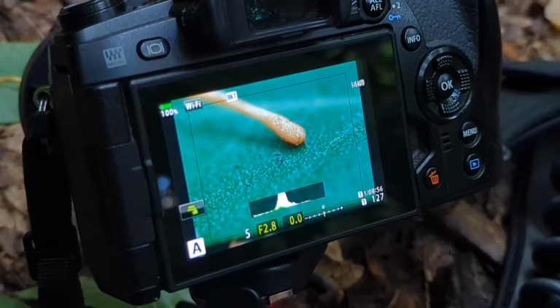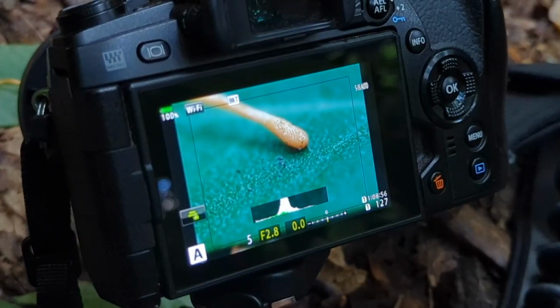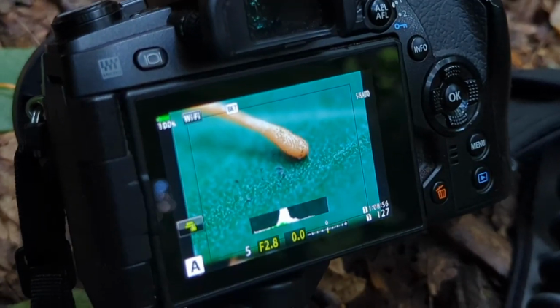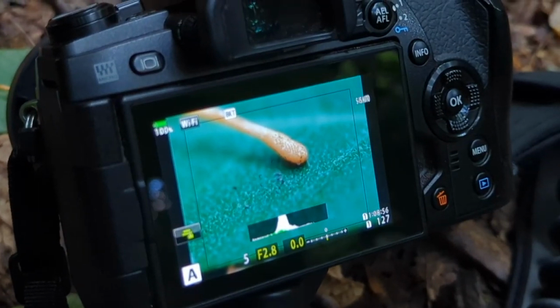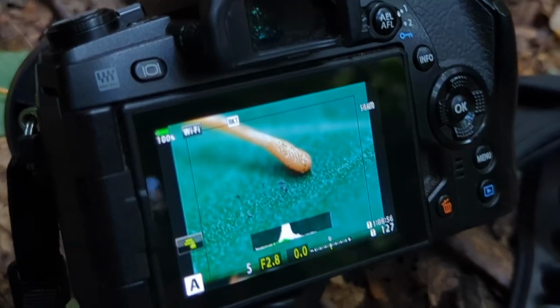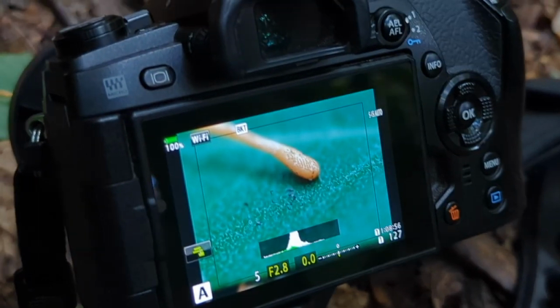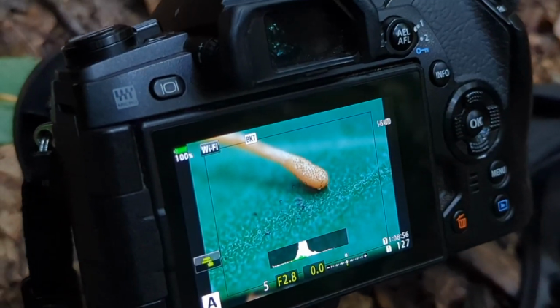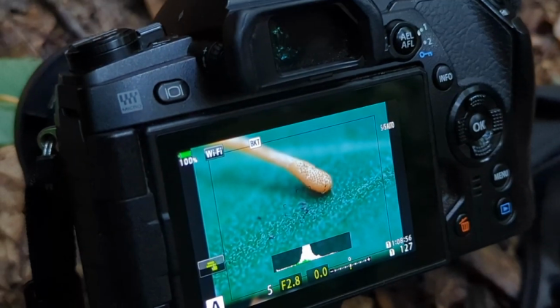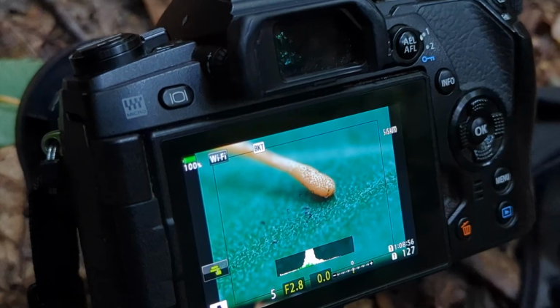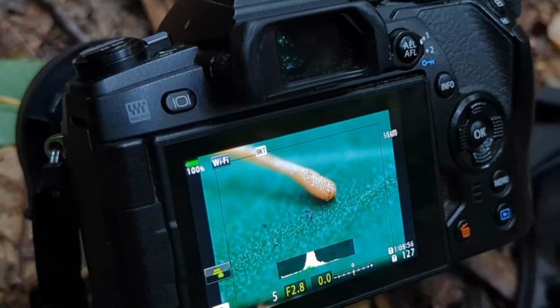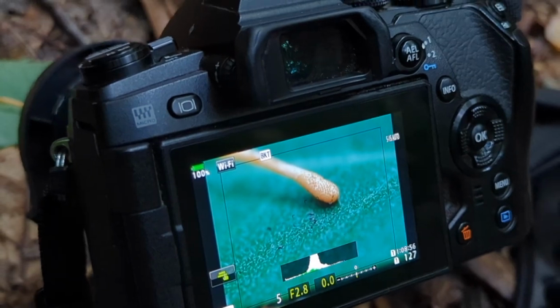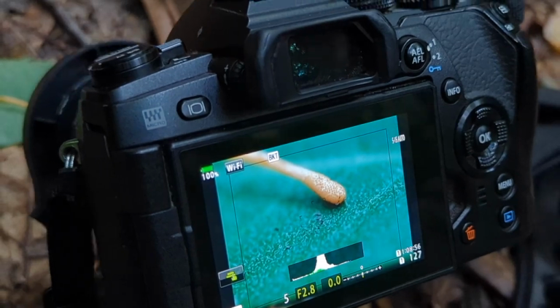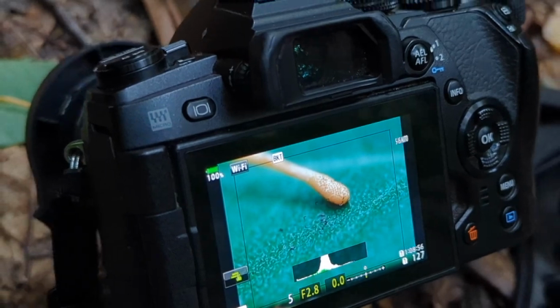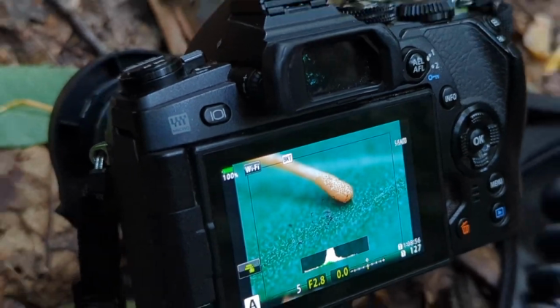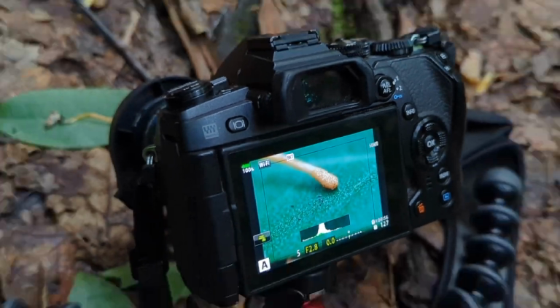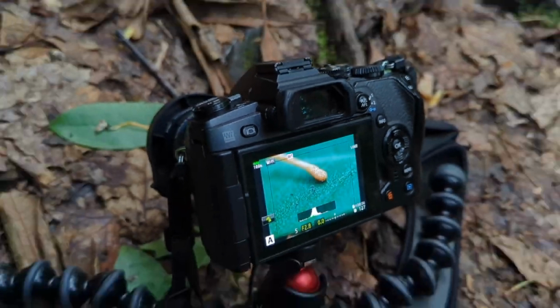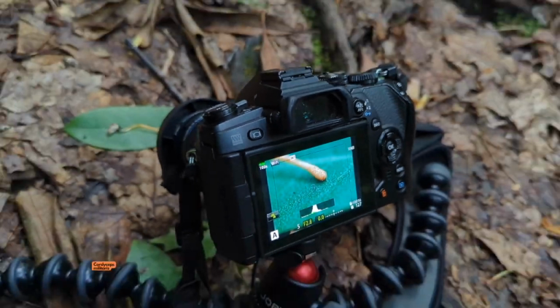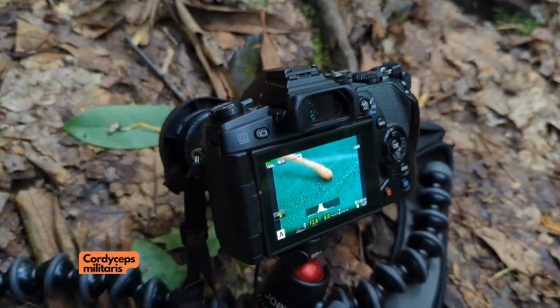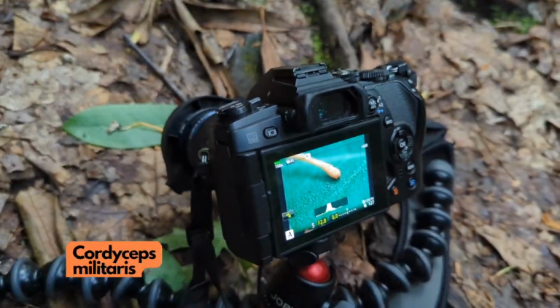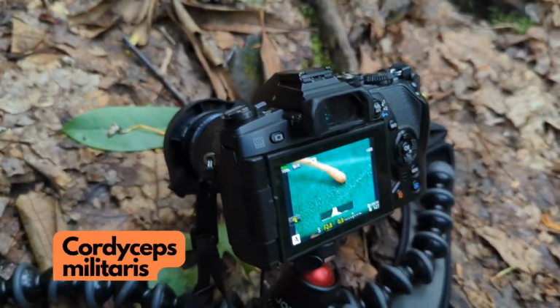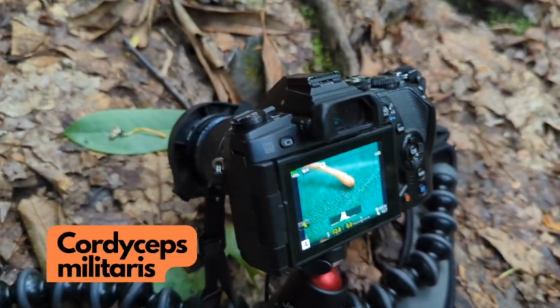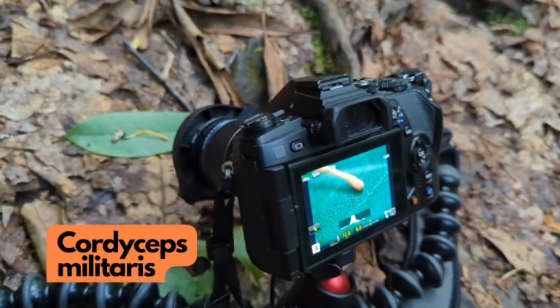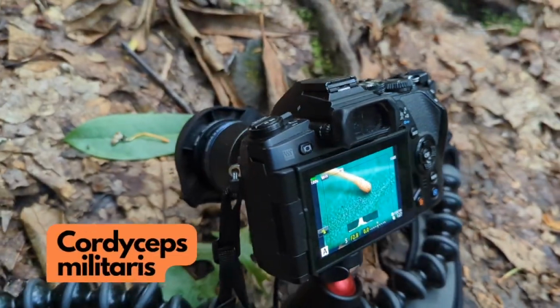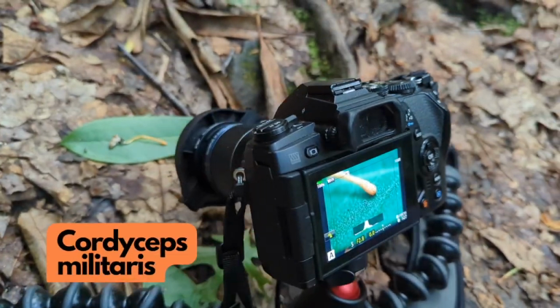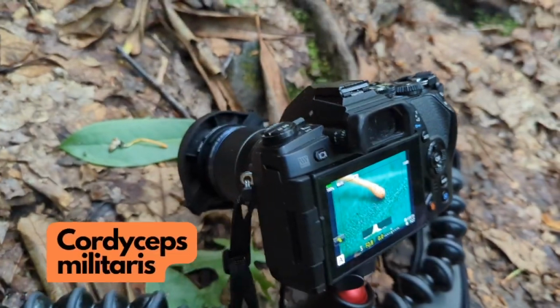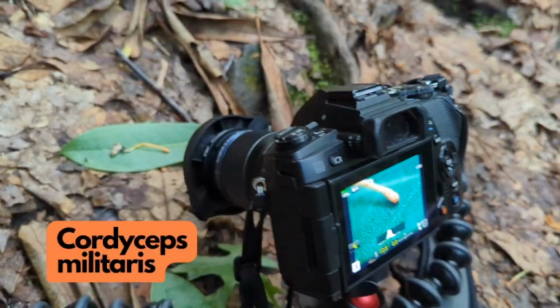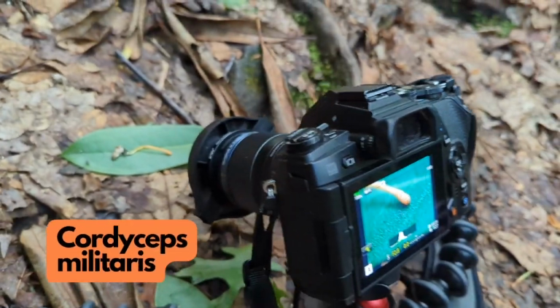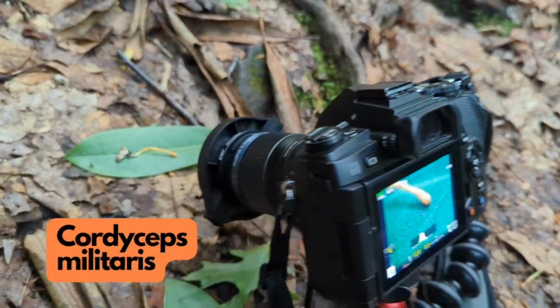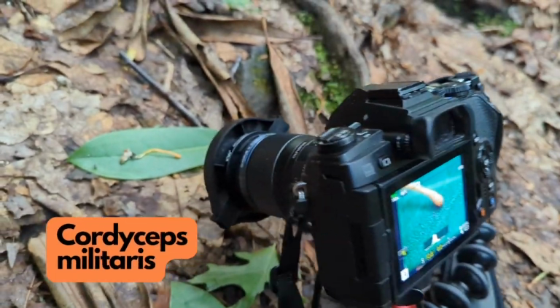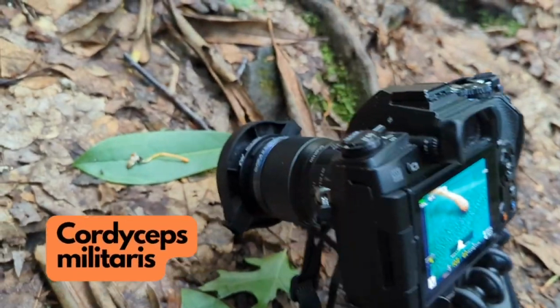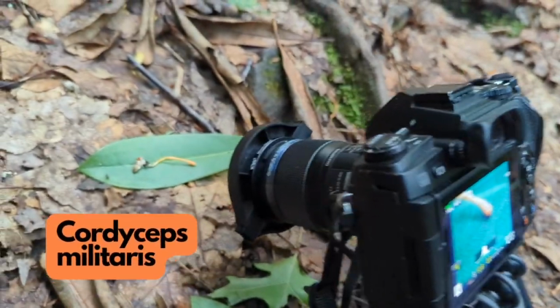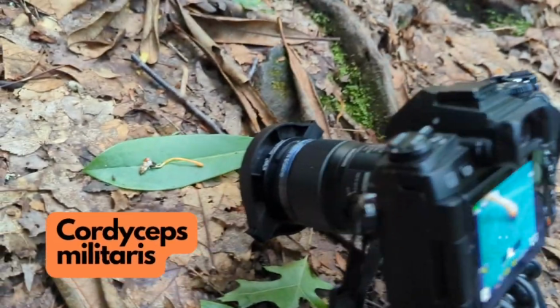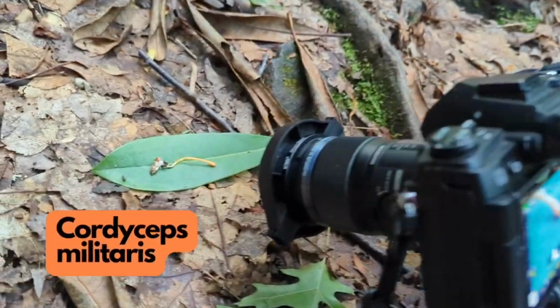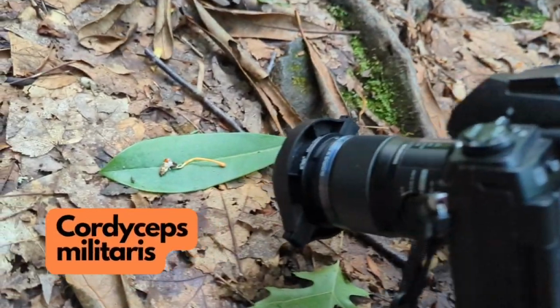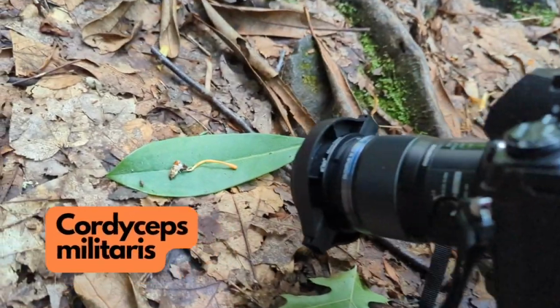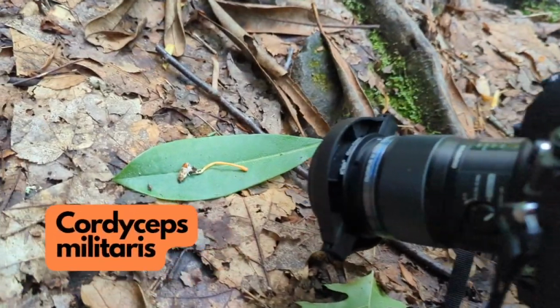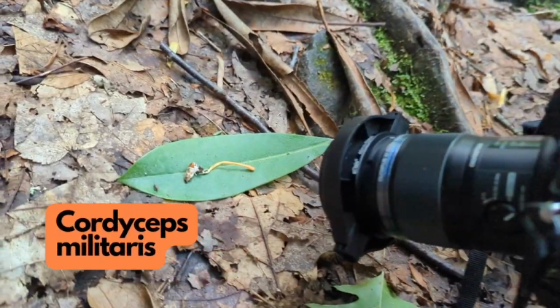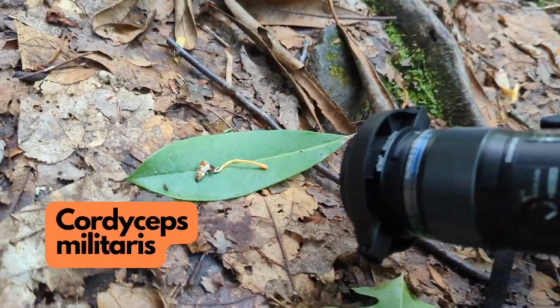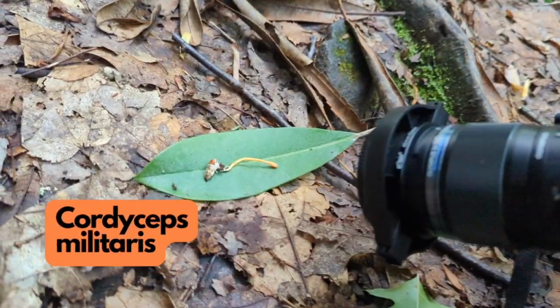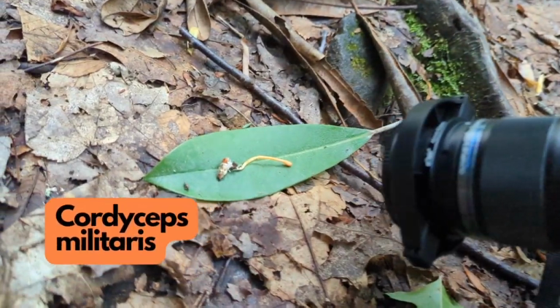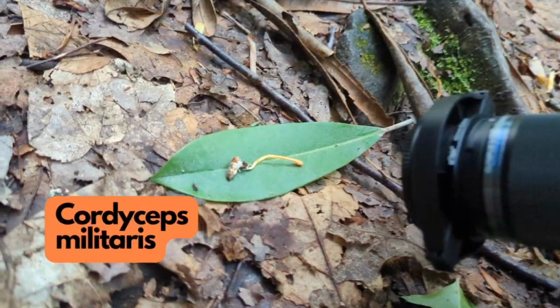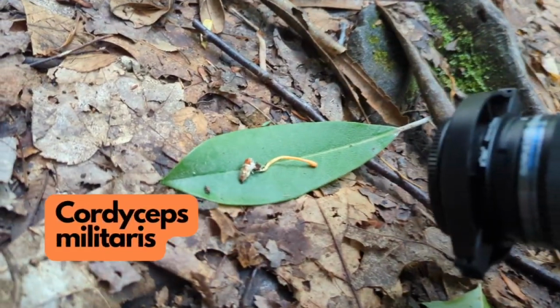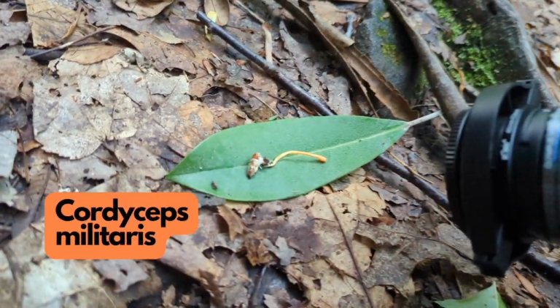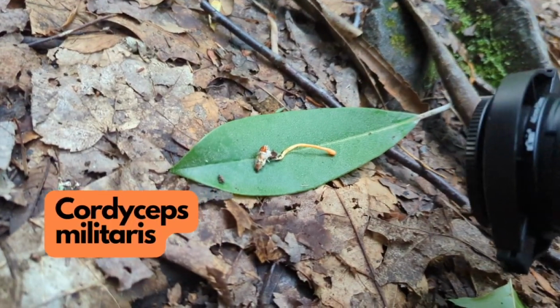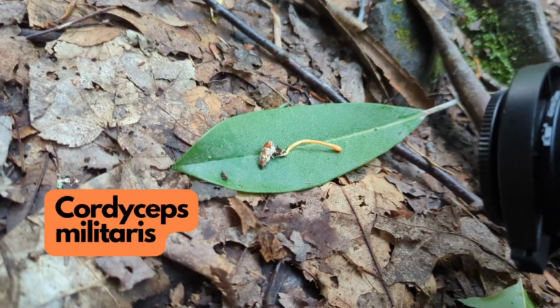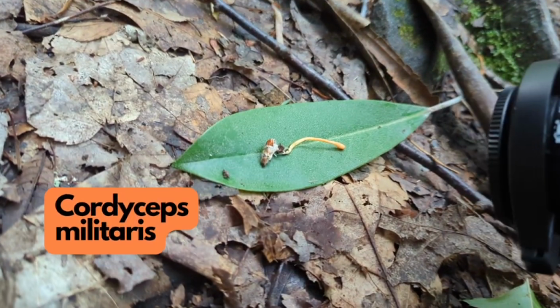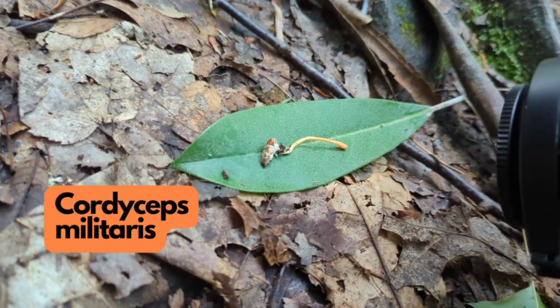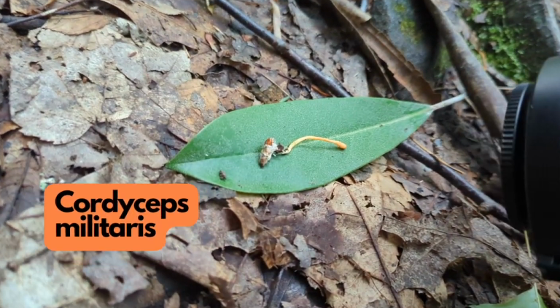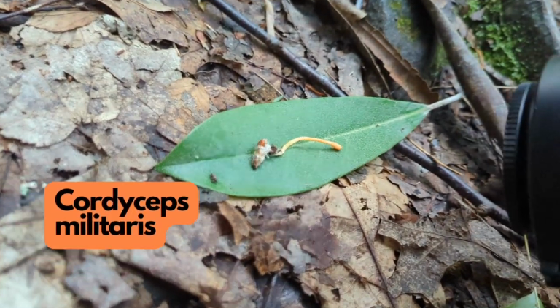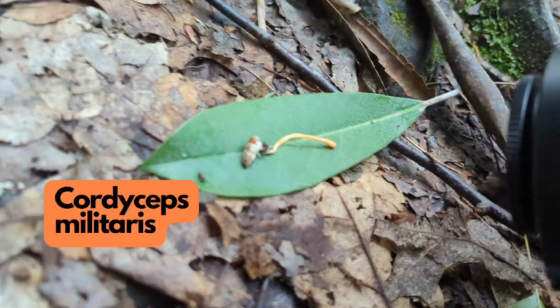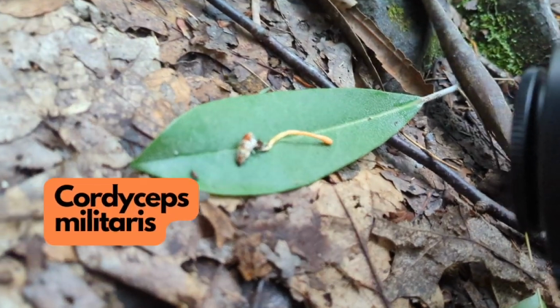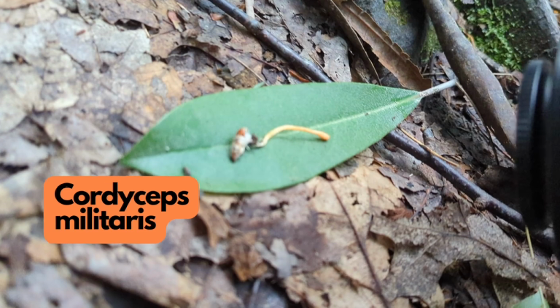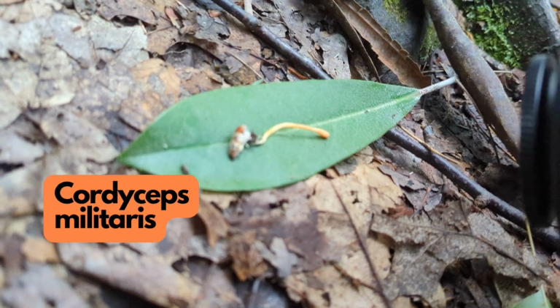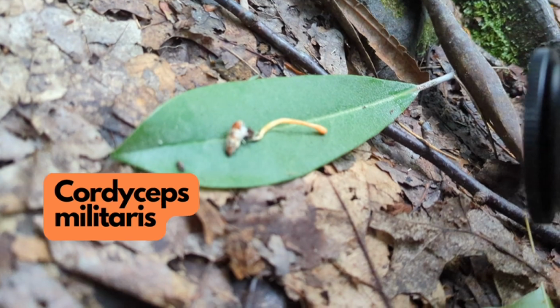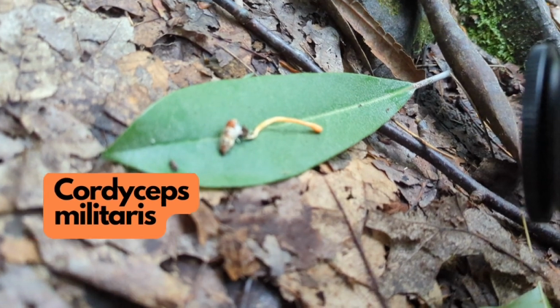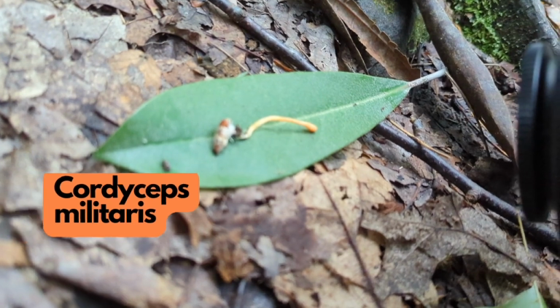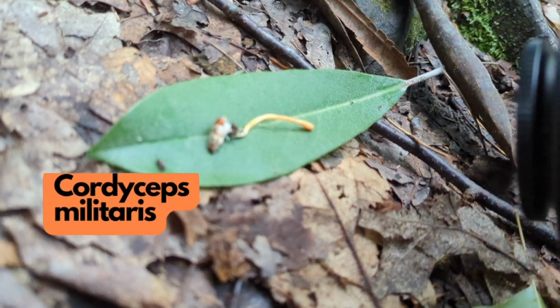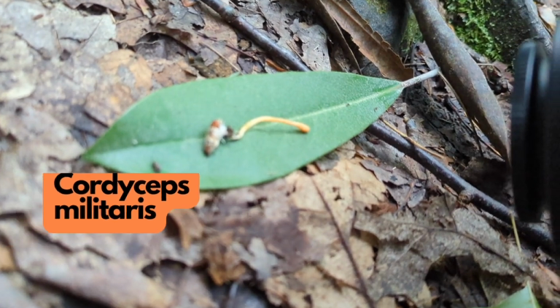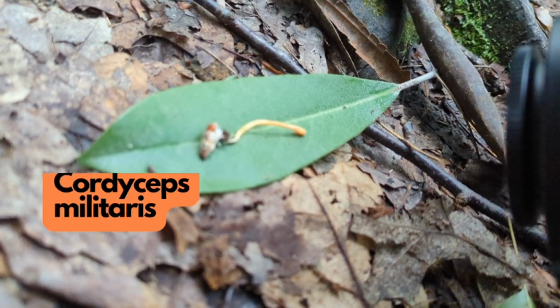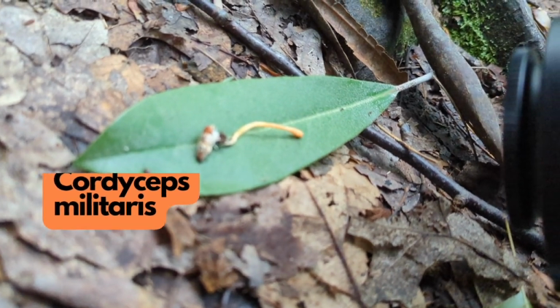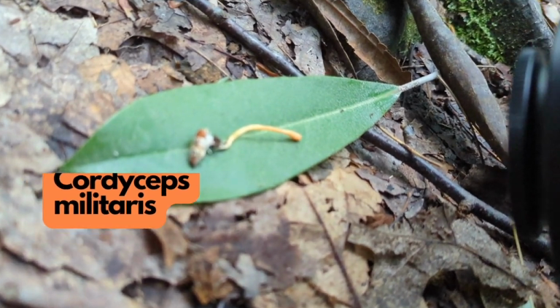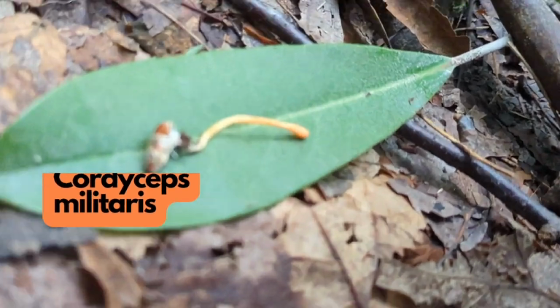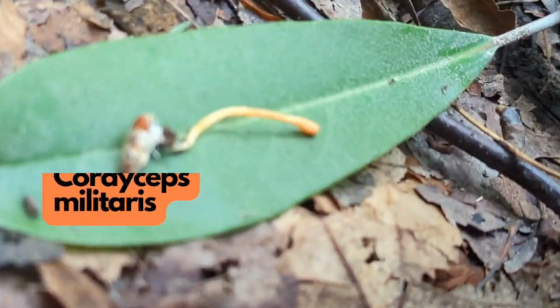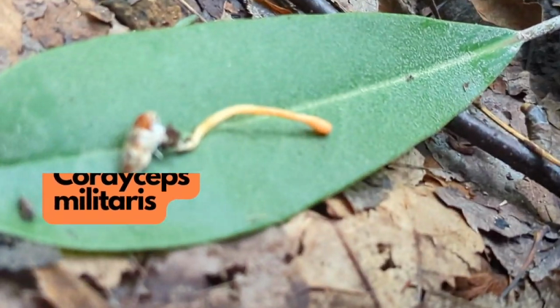Here's a Cordyceps militaris grown on an insect. I like to grow these at home, so I take them home and collect the spores.